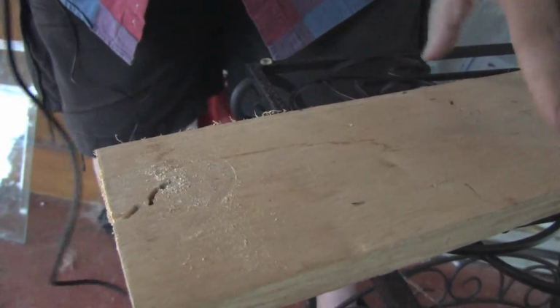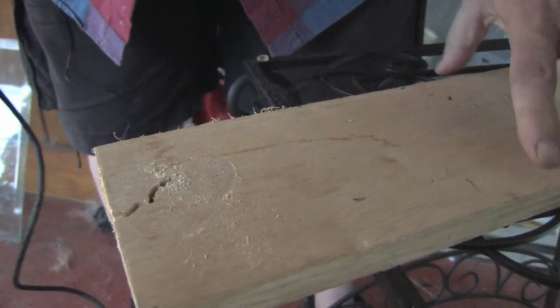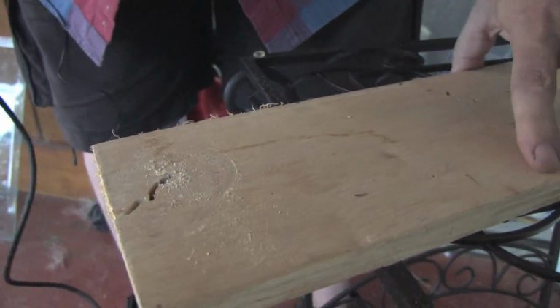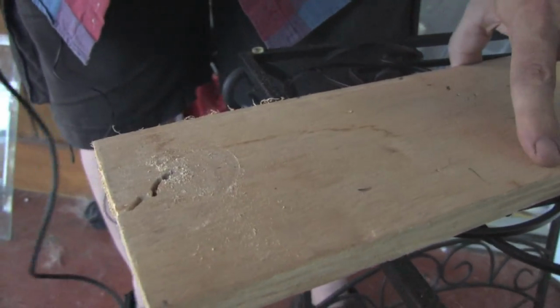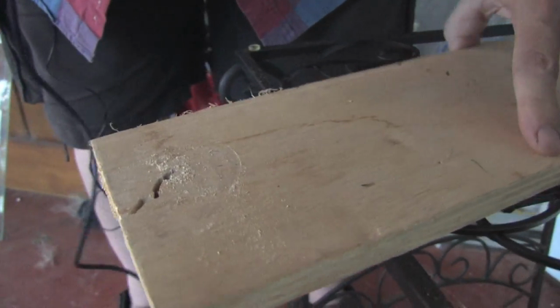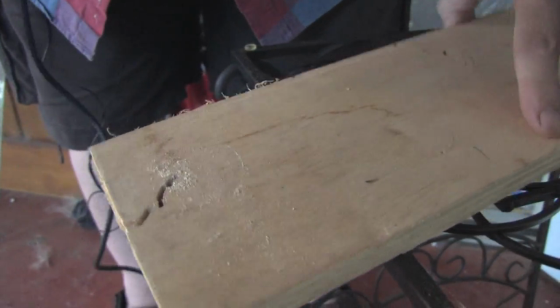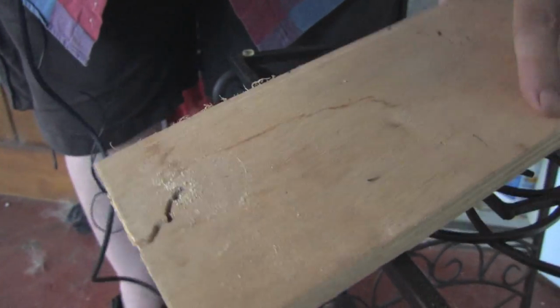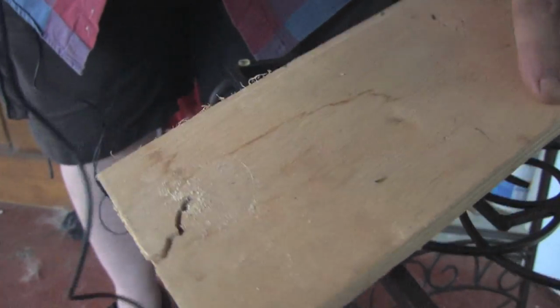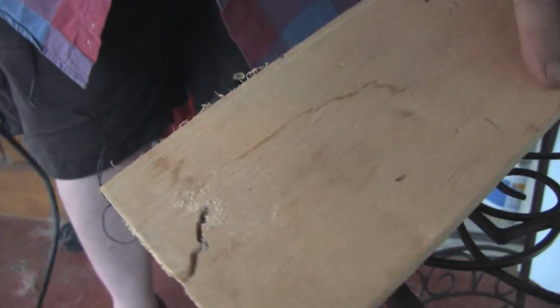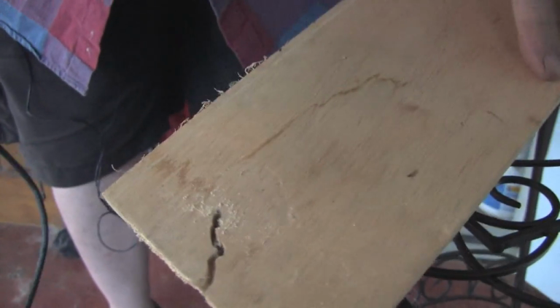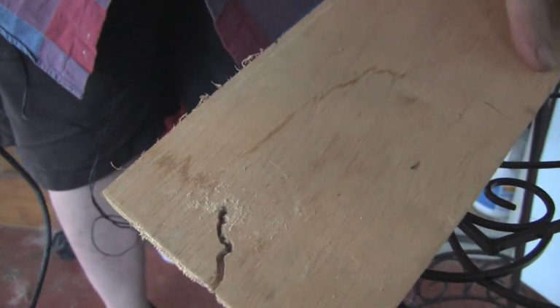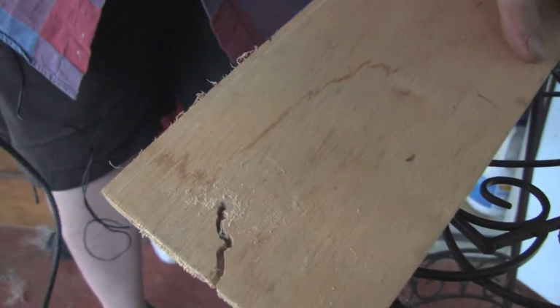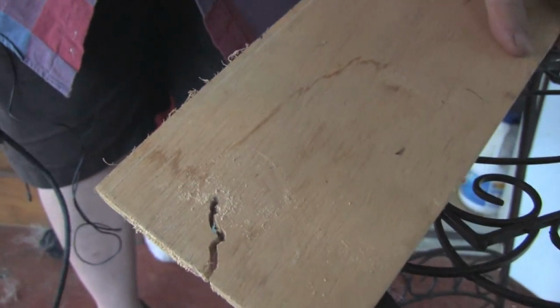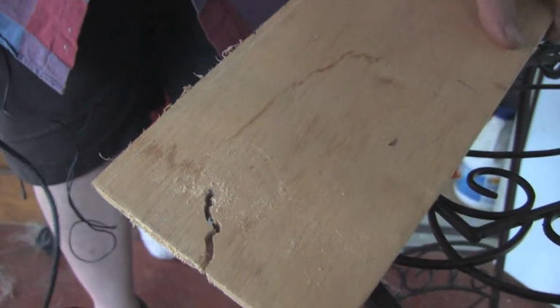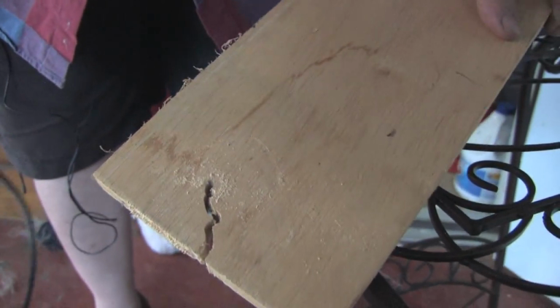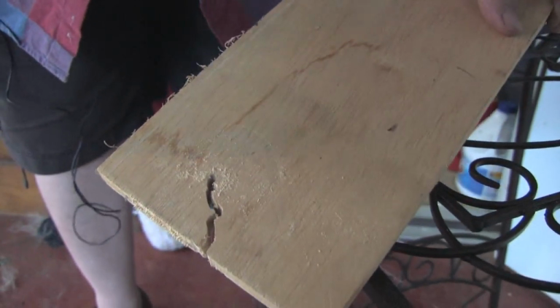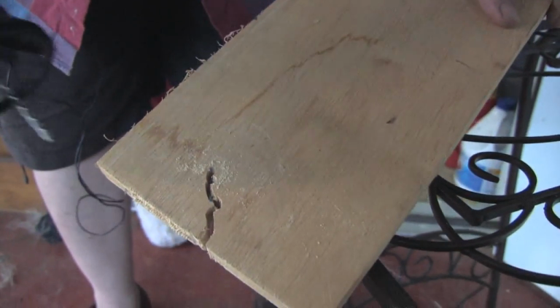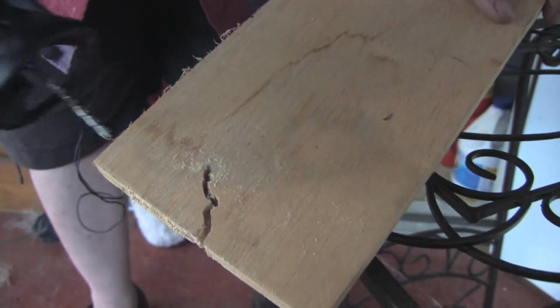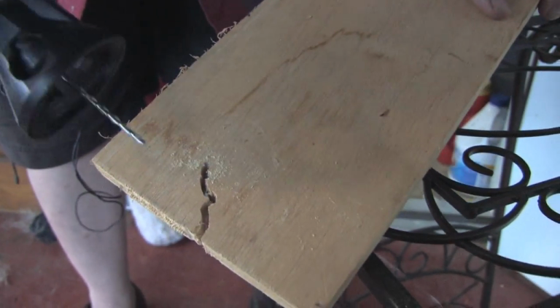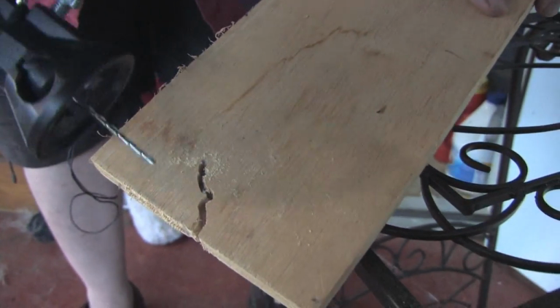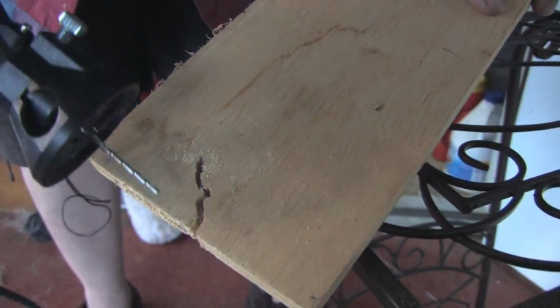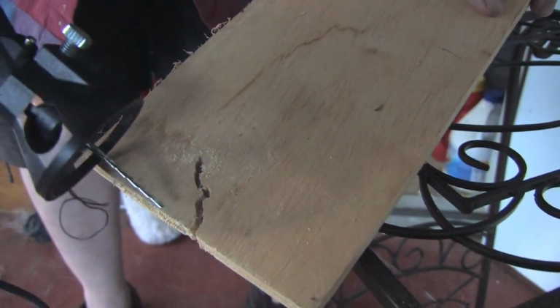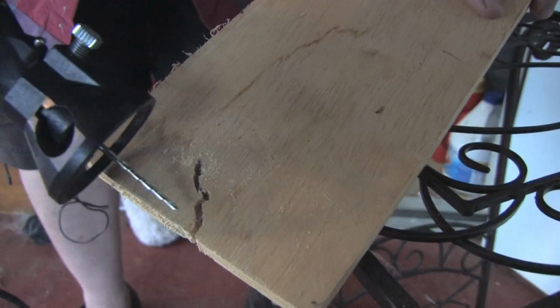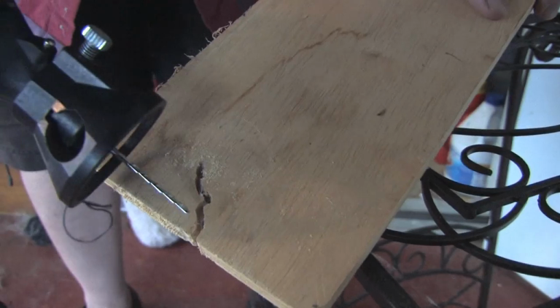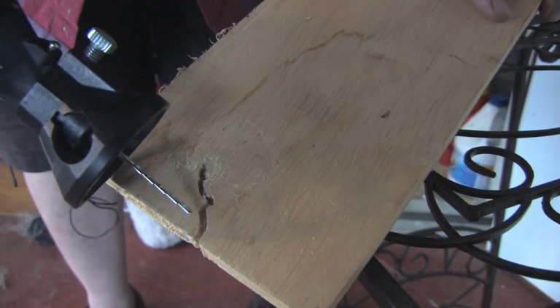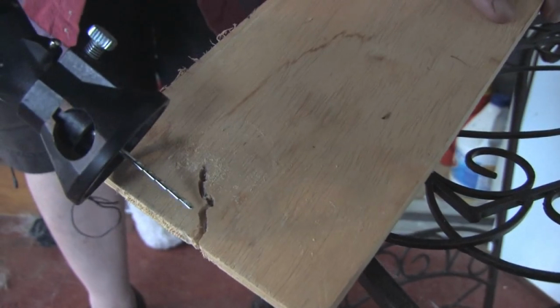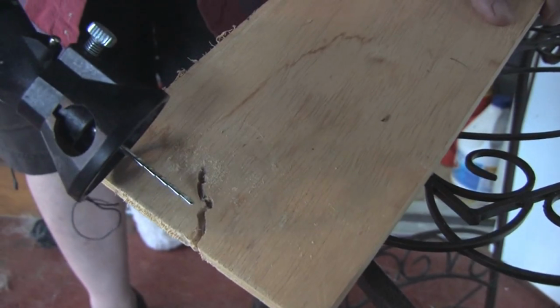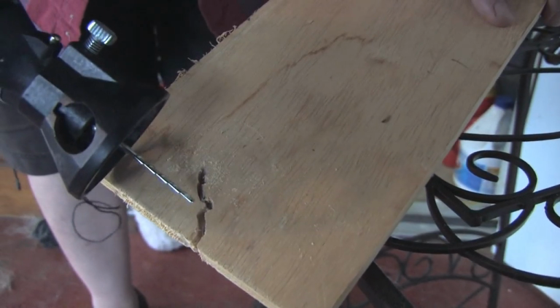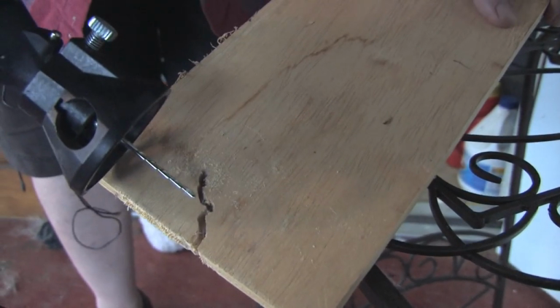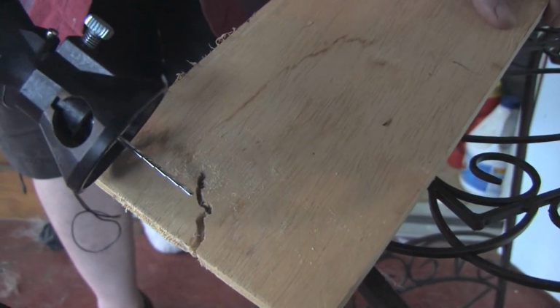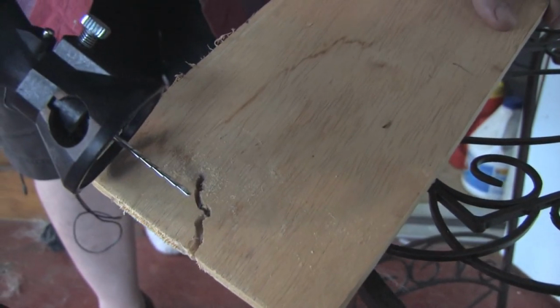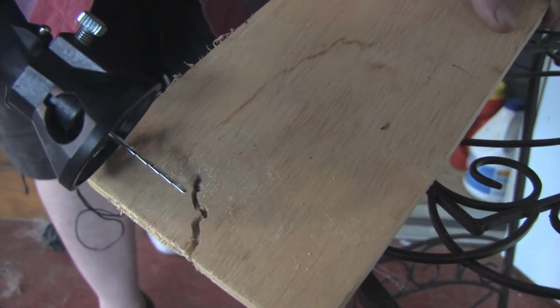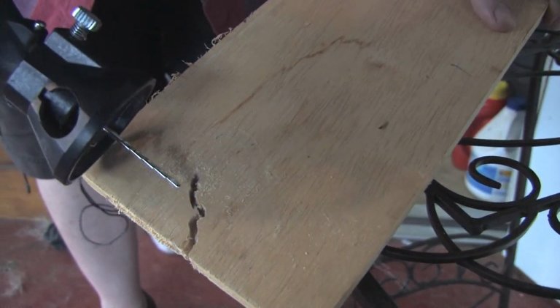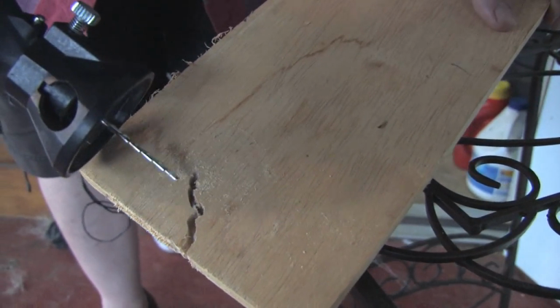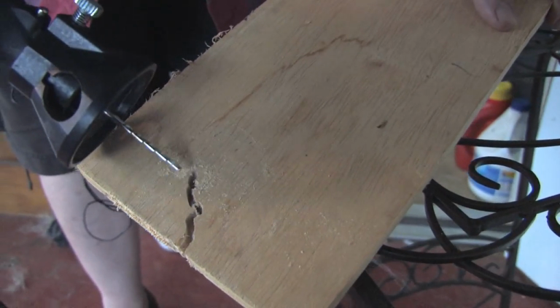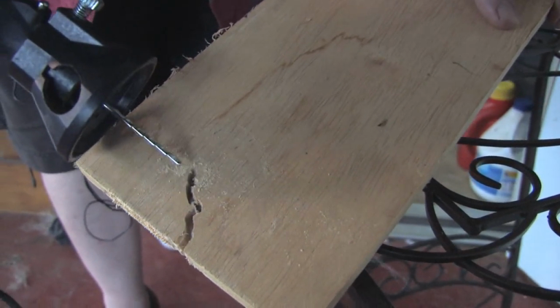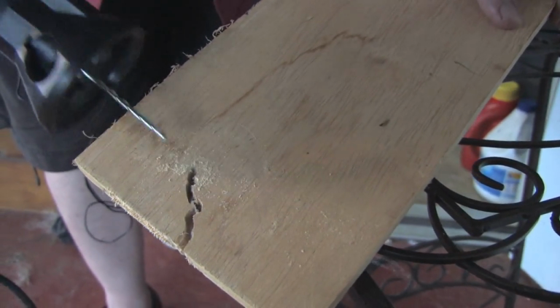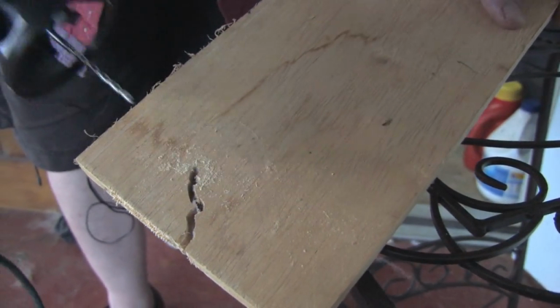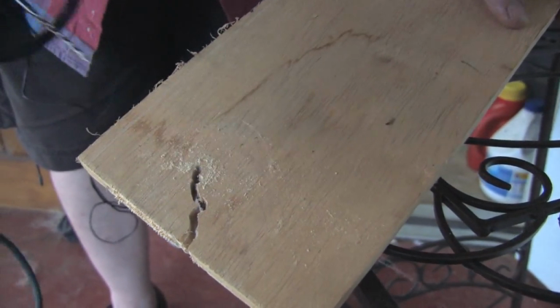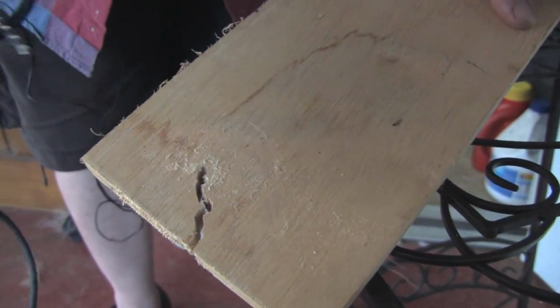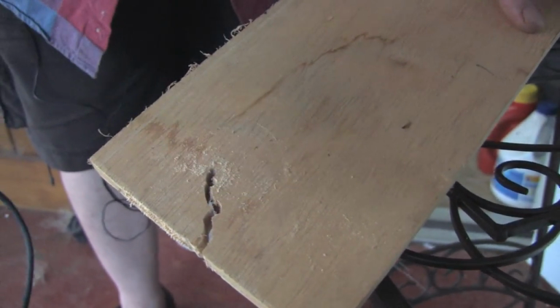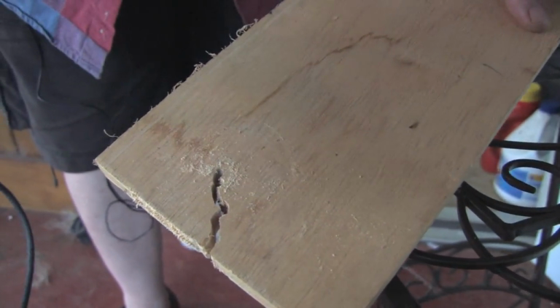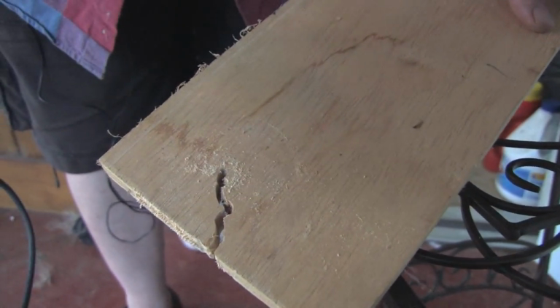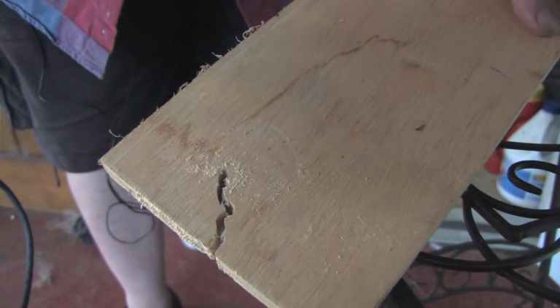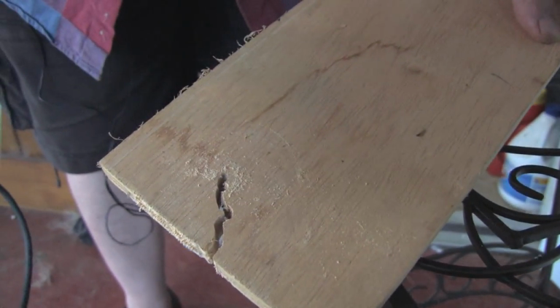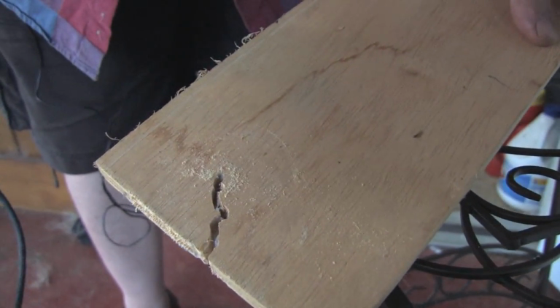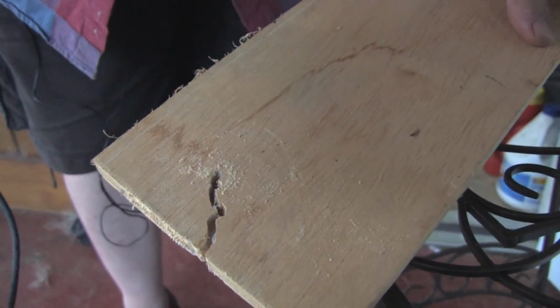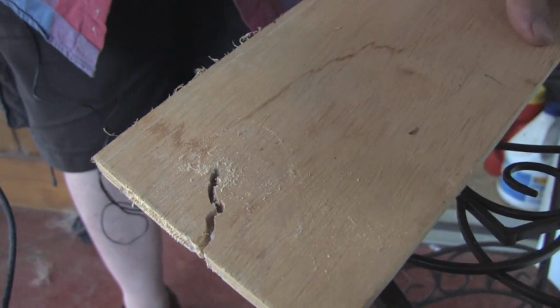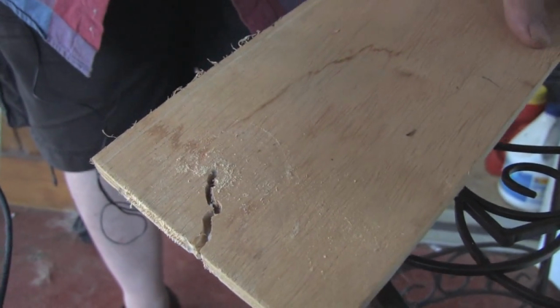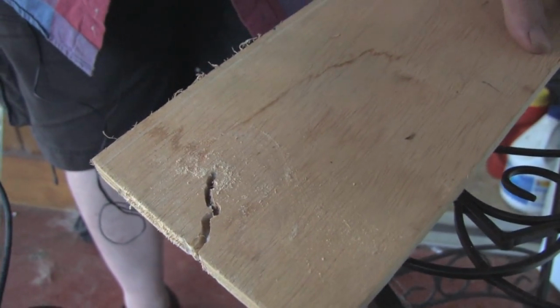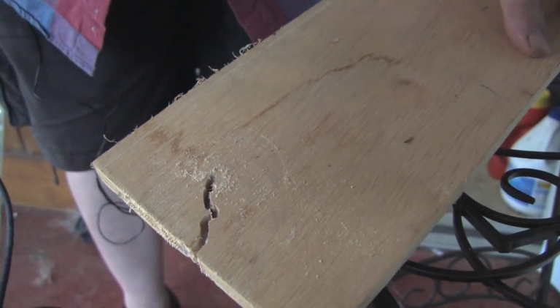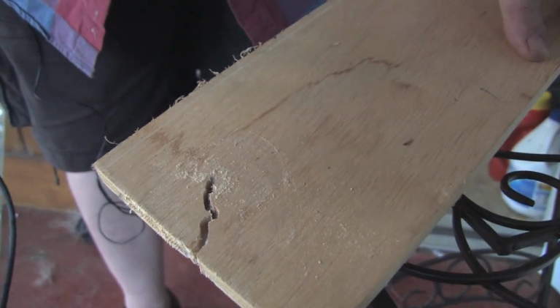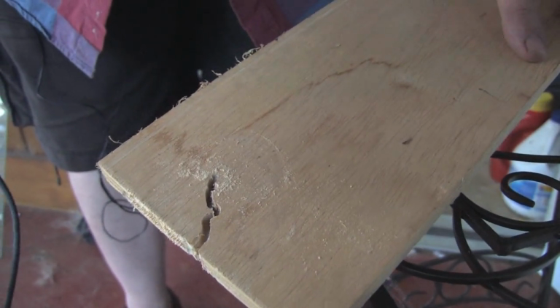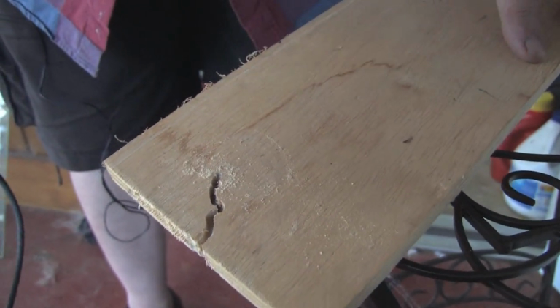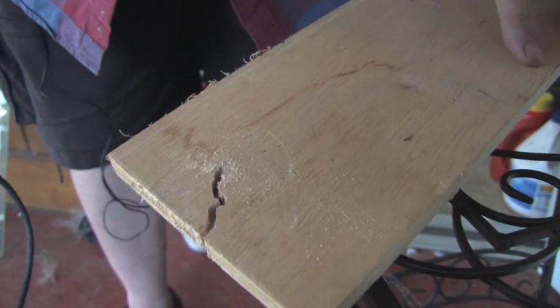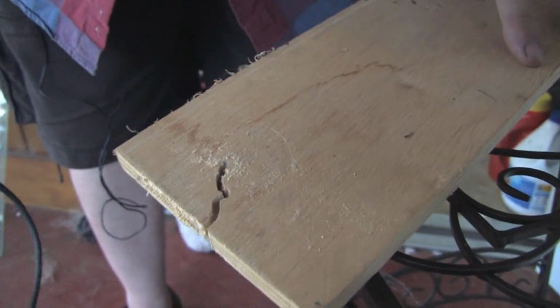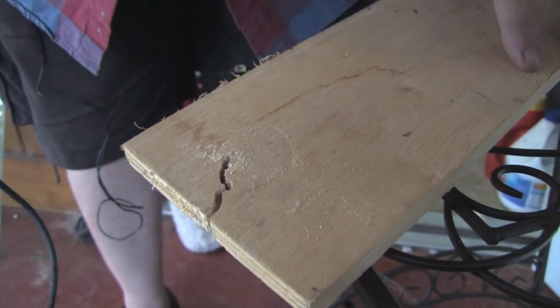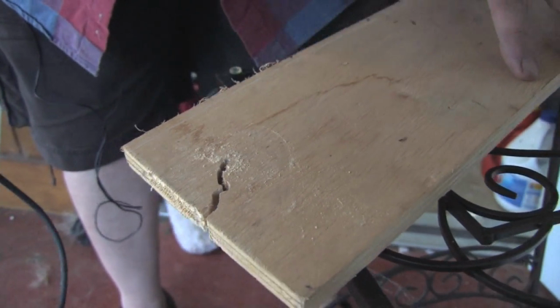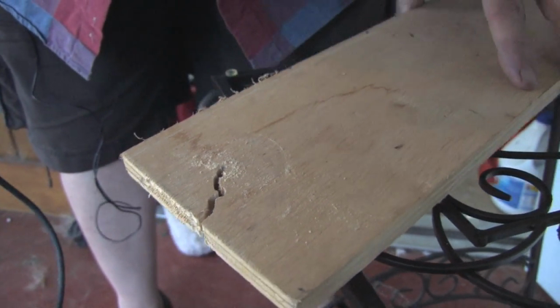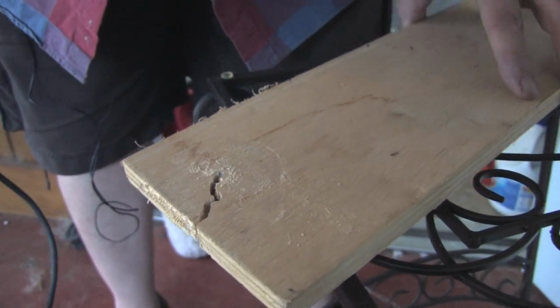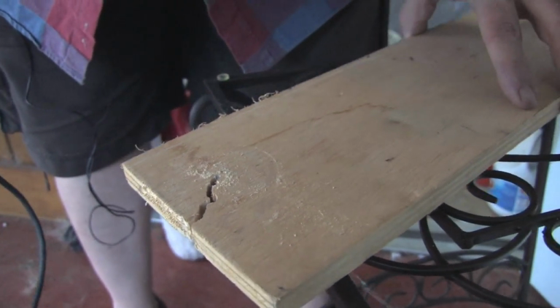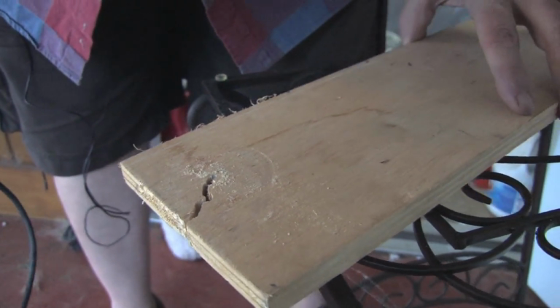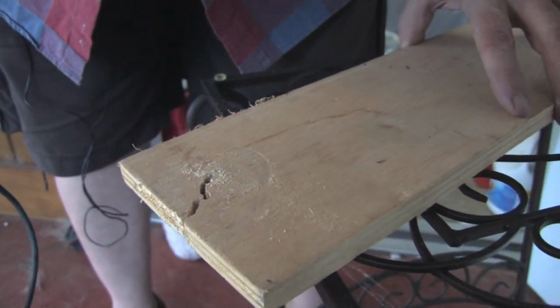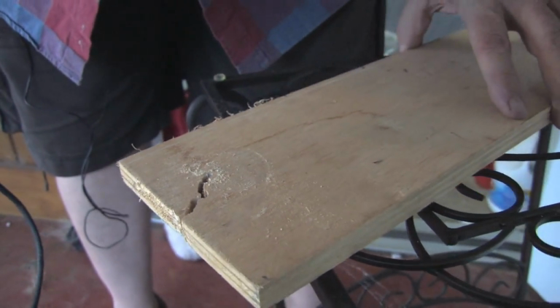This is just a quick example of the random shapes that you can achieve with the Dremel scroll saw bit attachment.